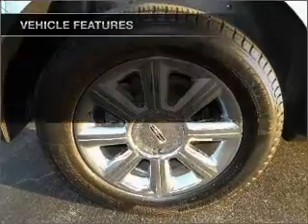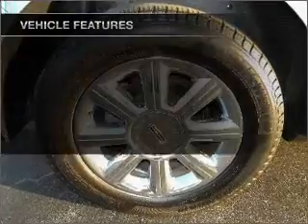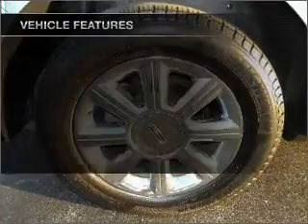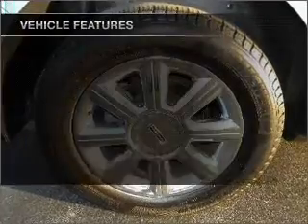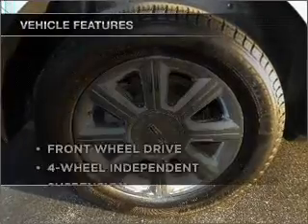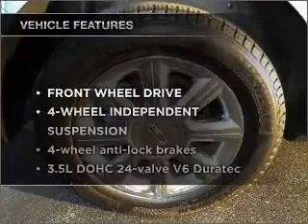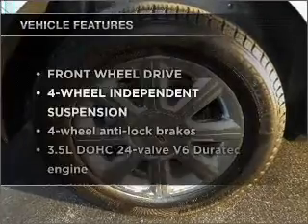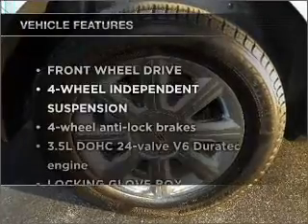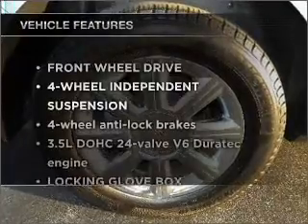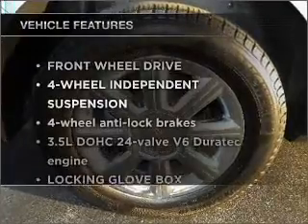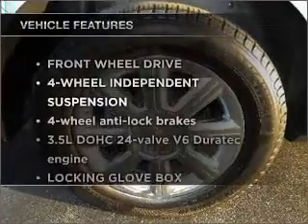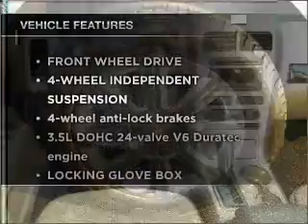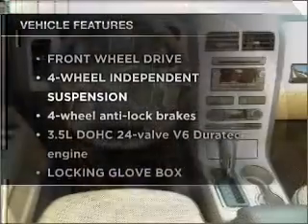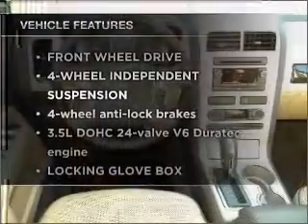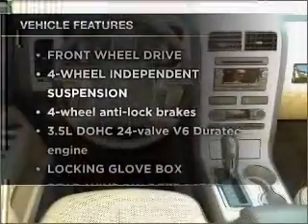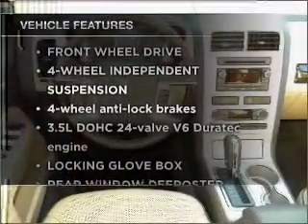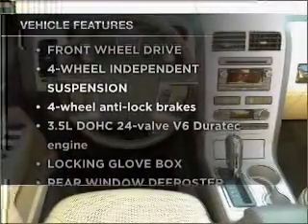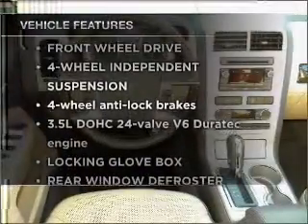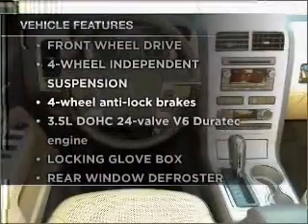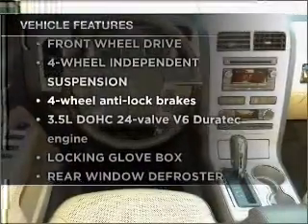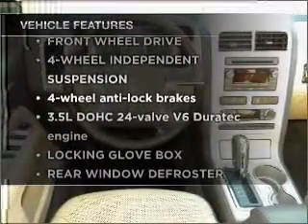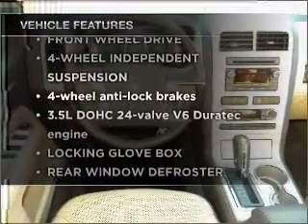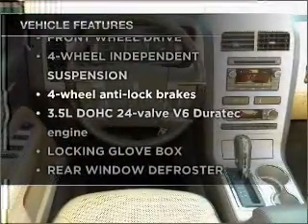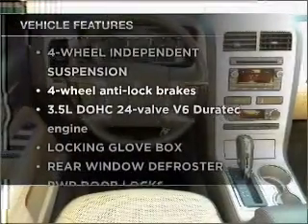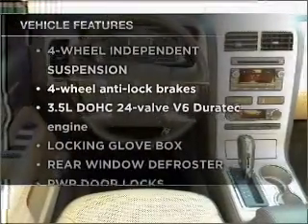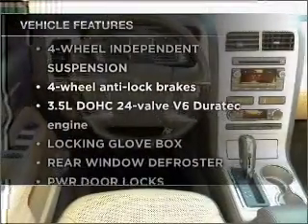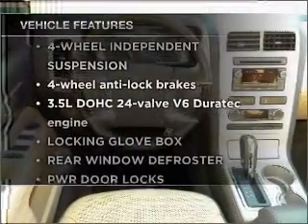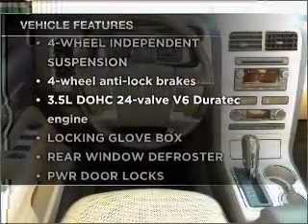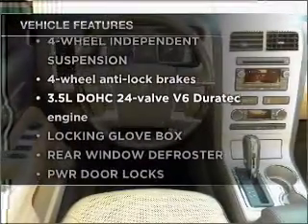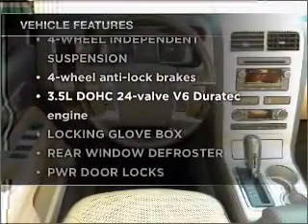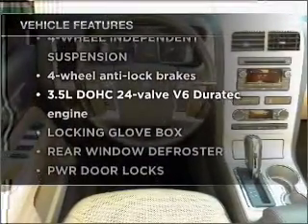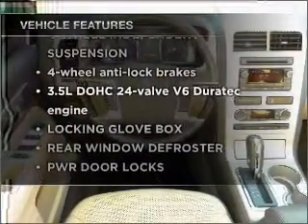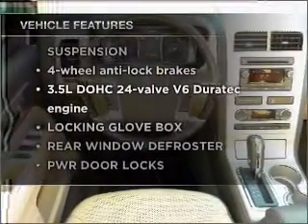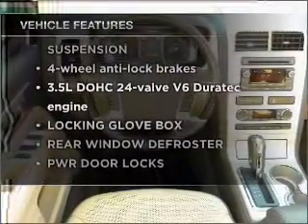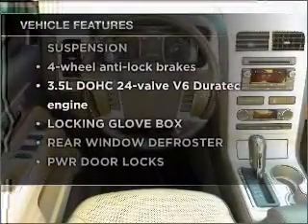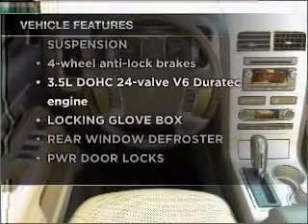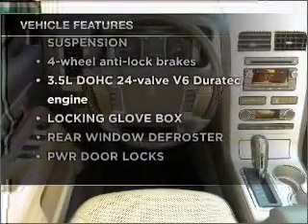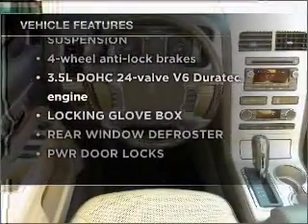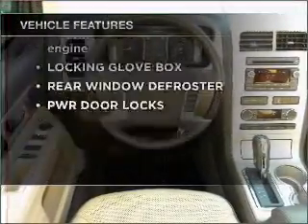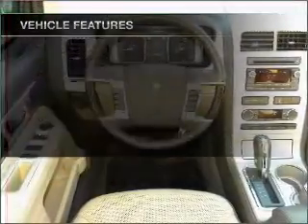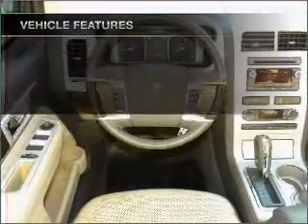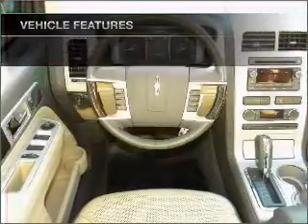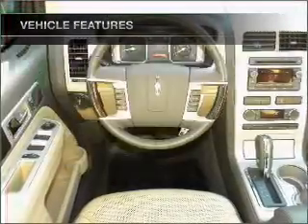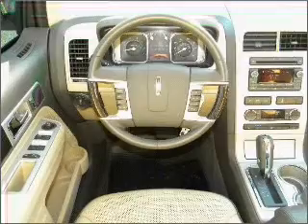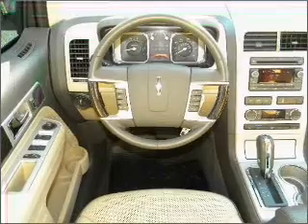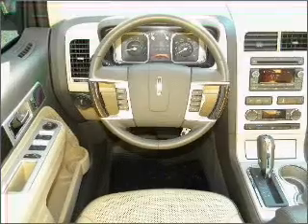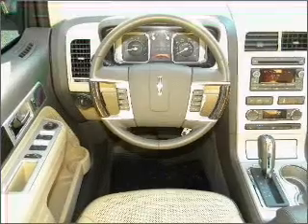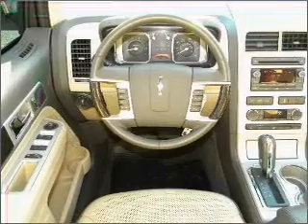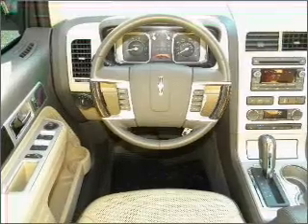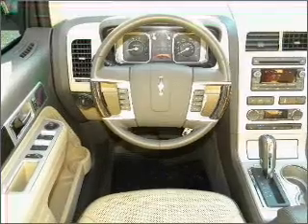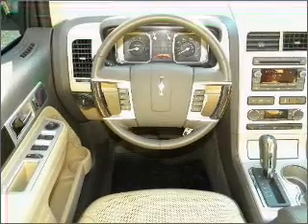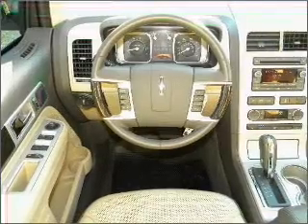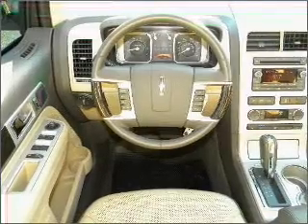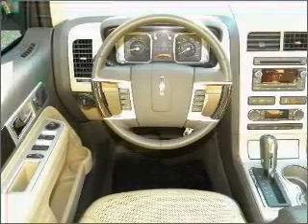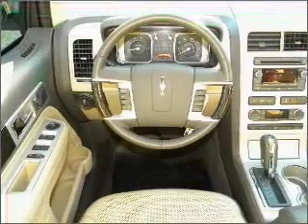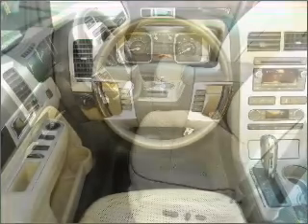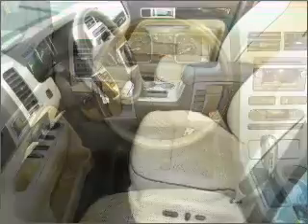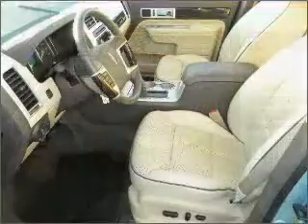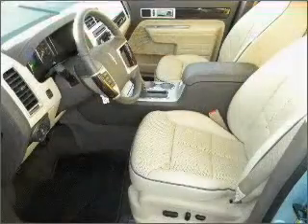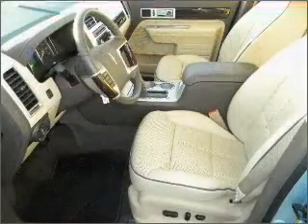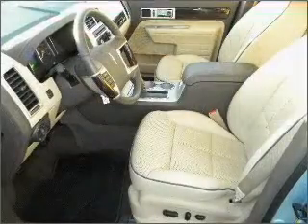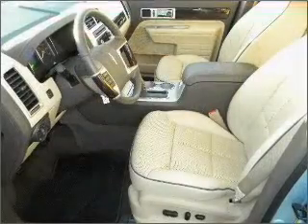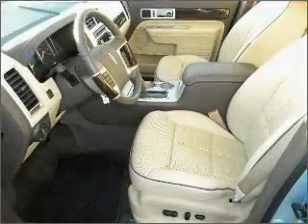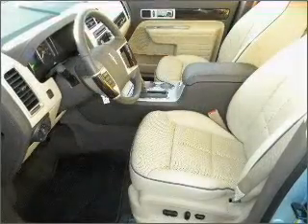Enjoy these notable features that are included in this vehicle: power door locks, power windows, power steering, and cruise control.